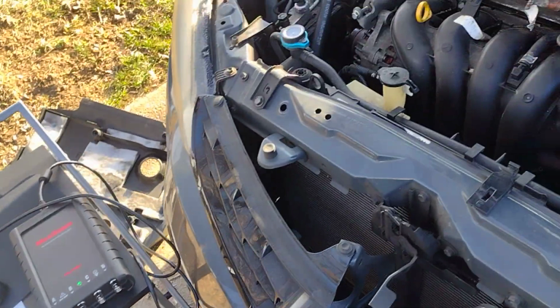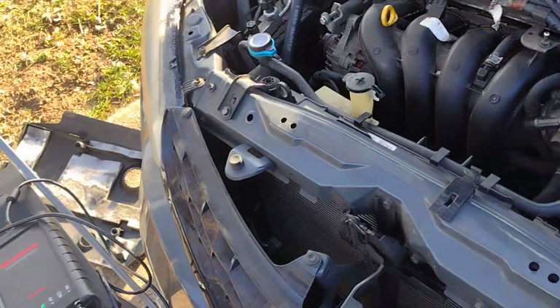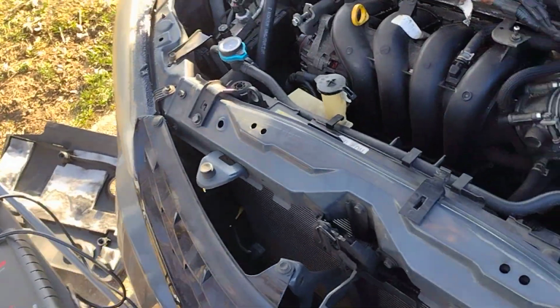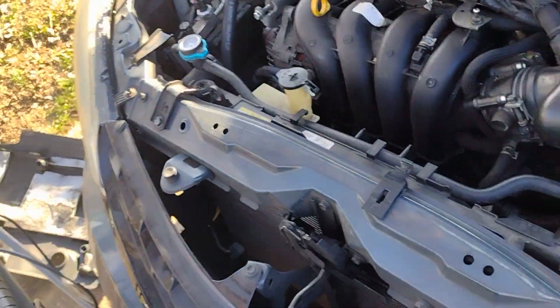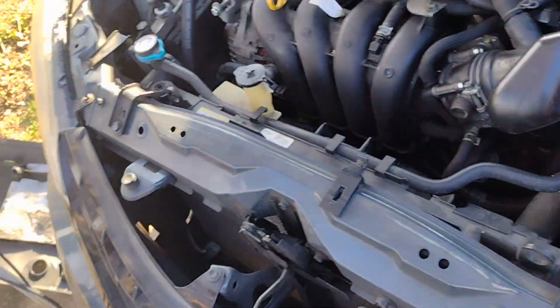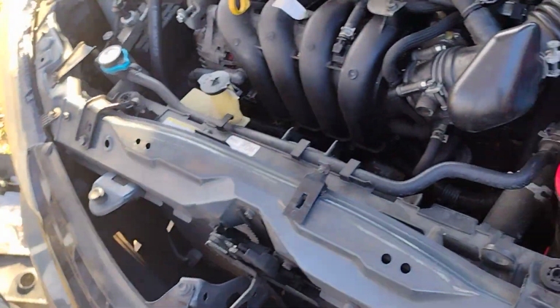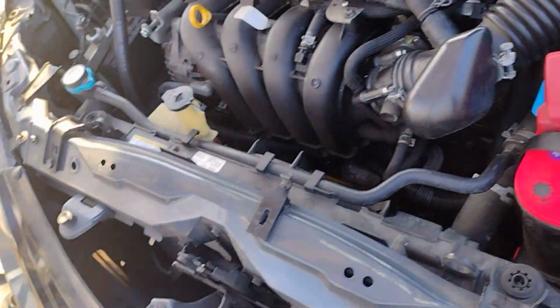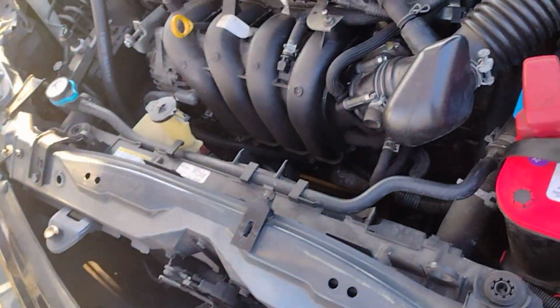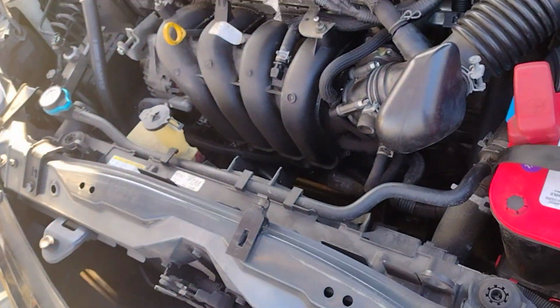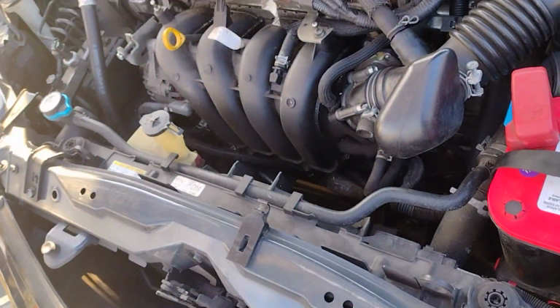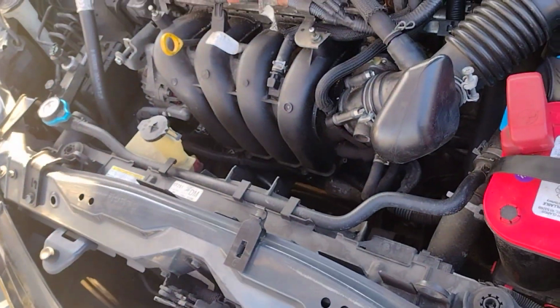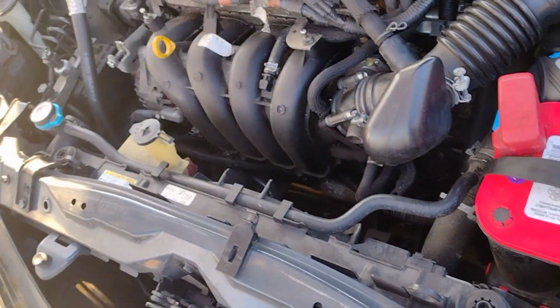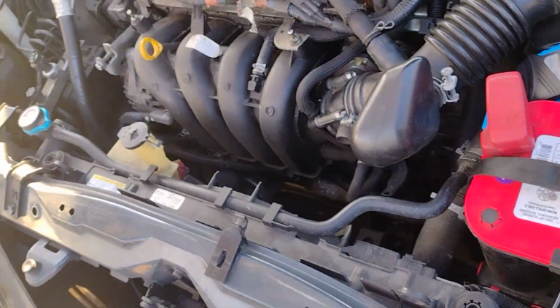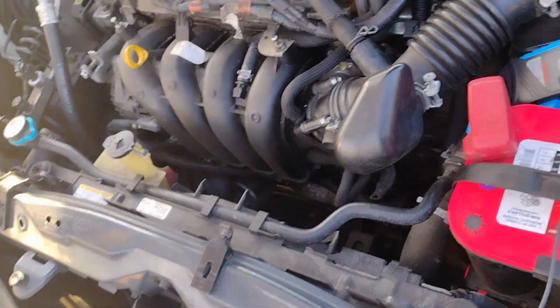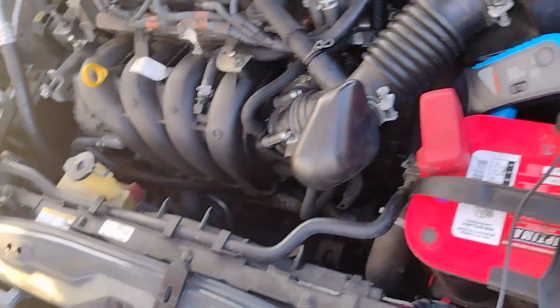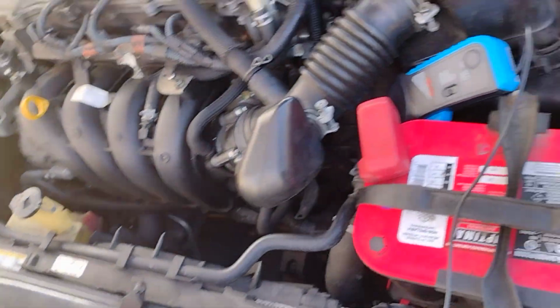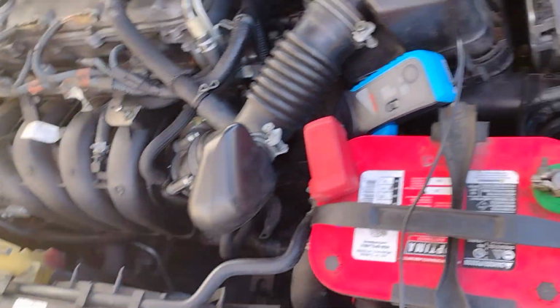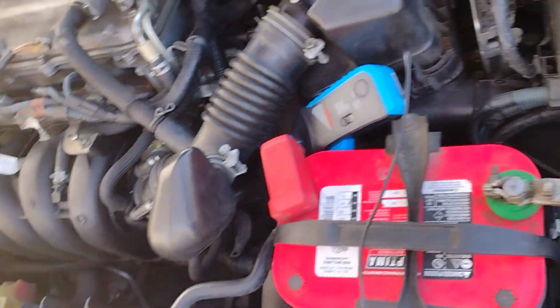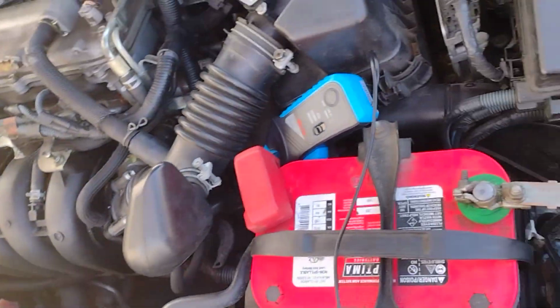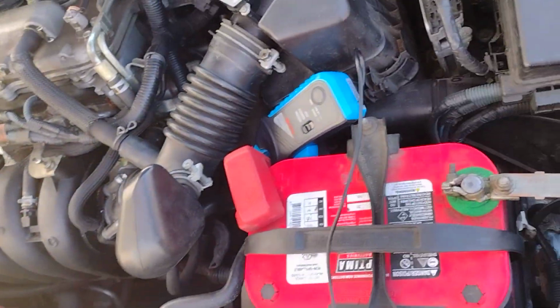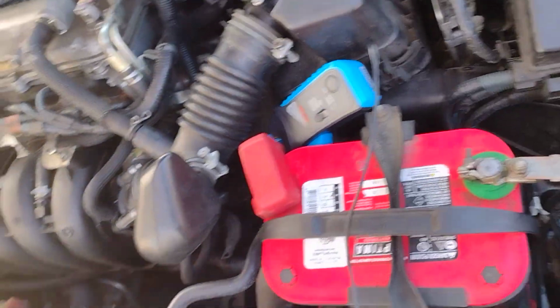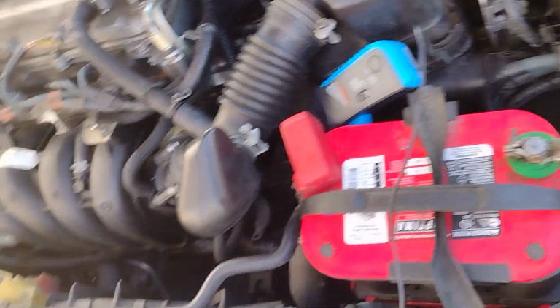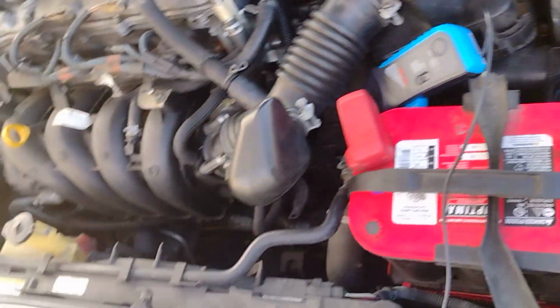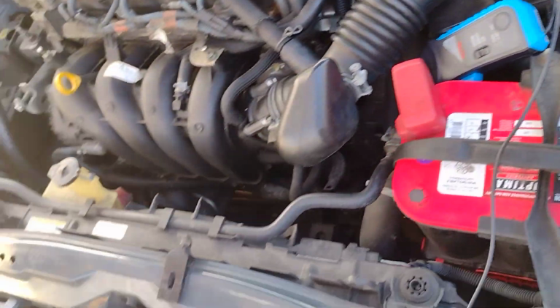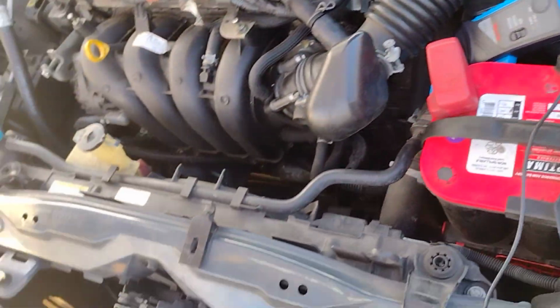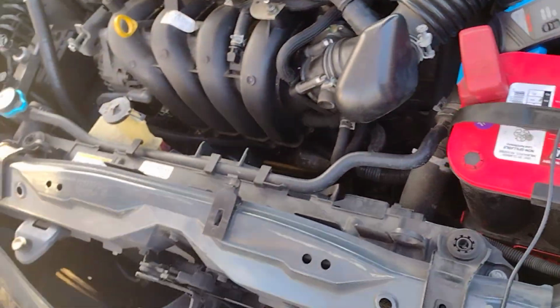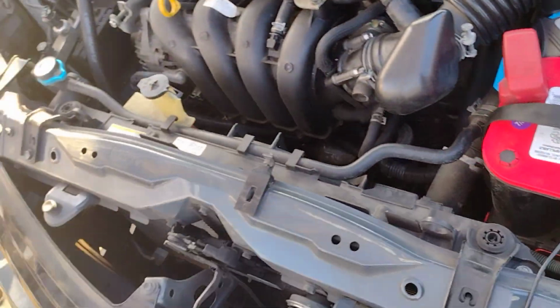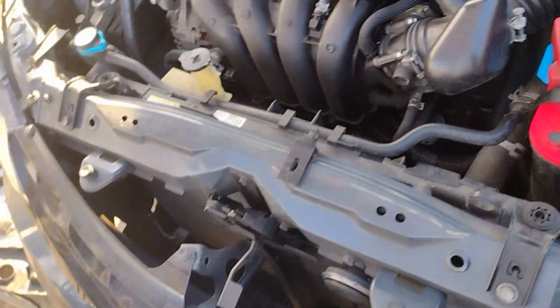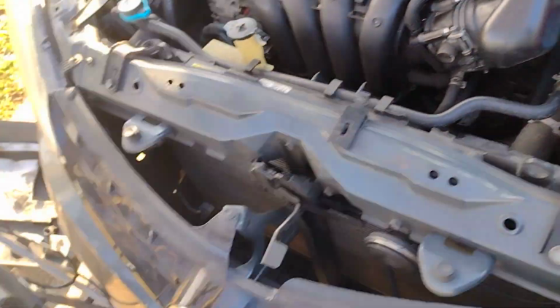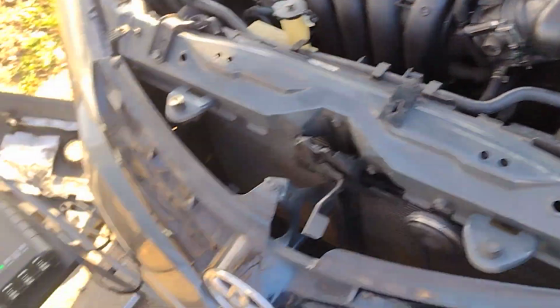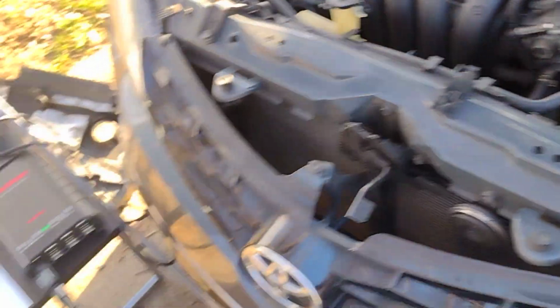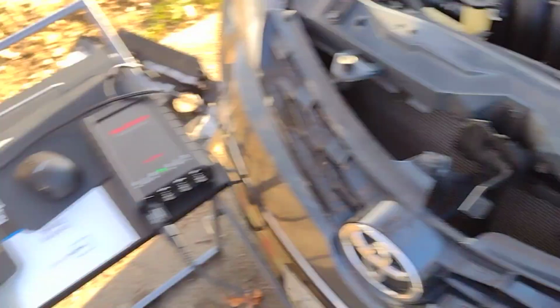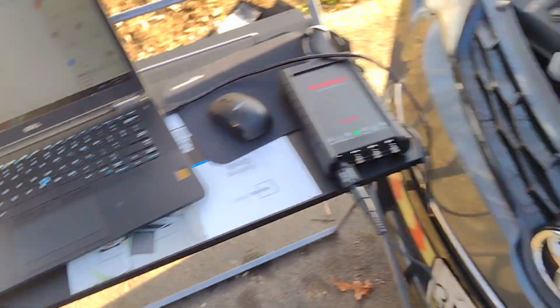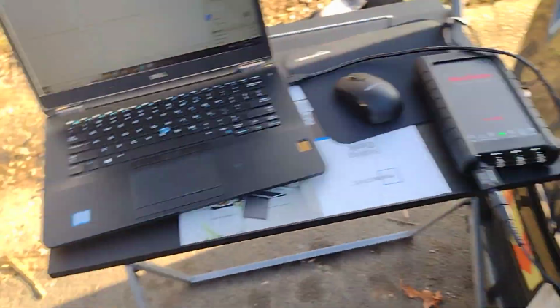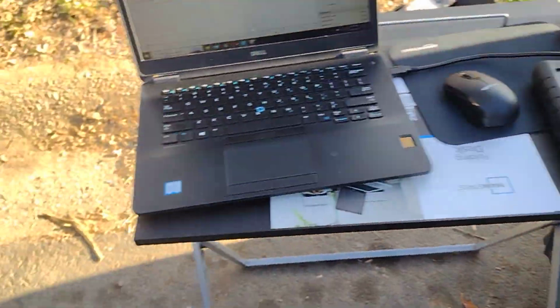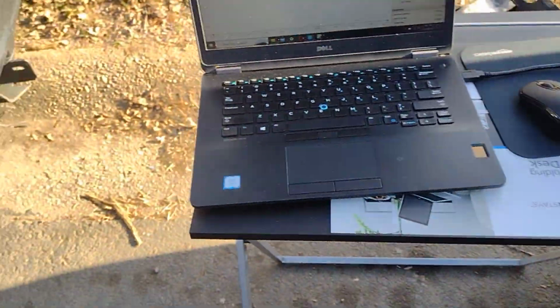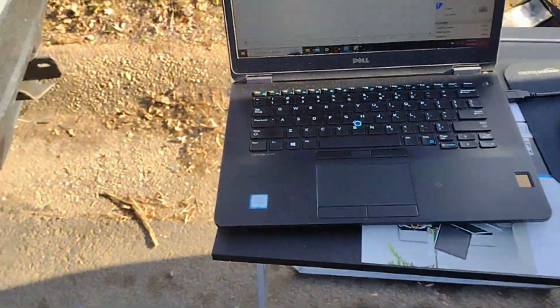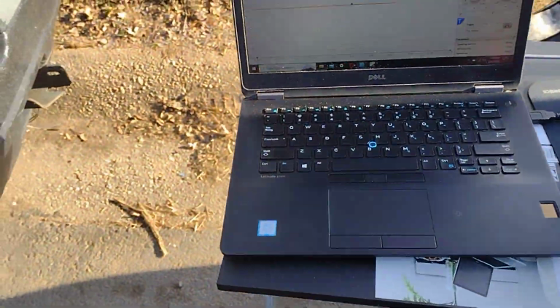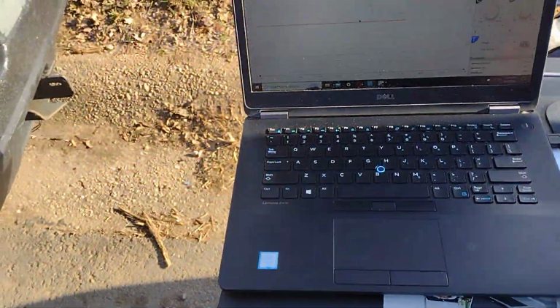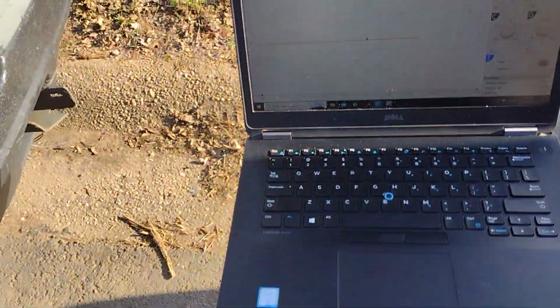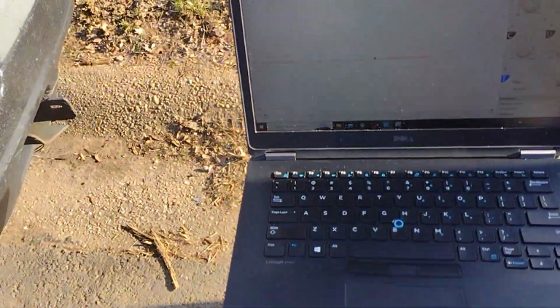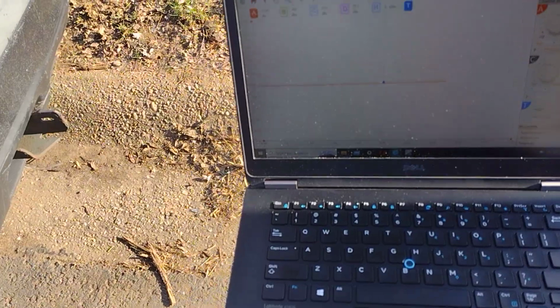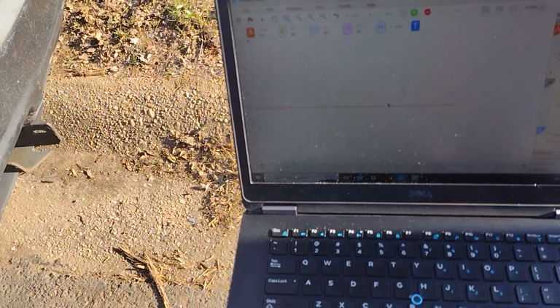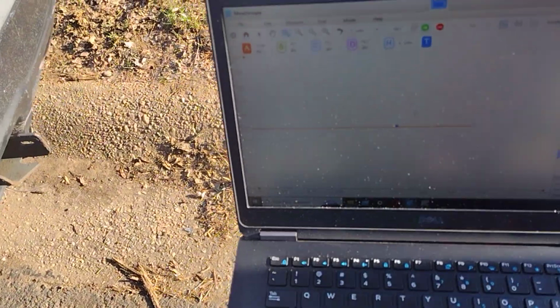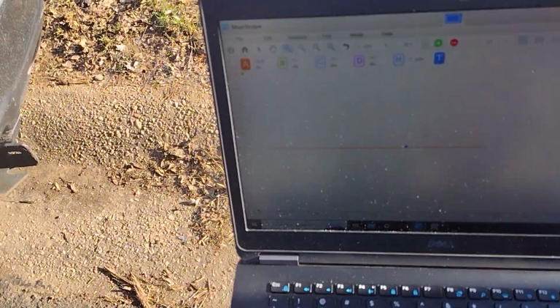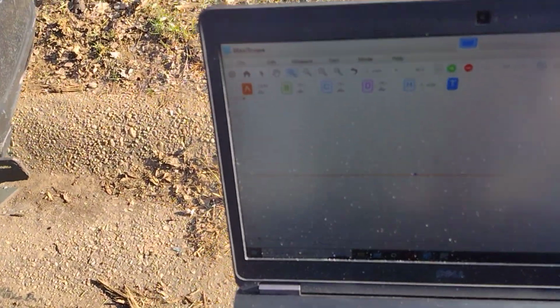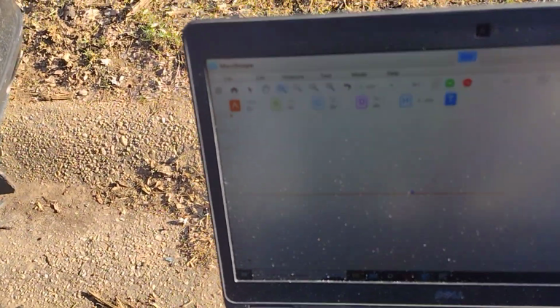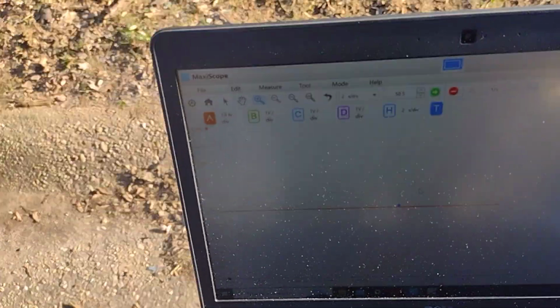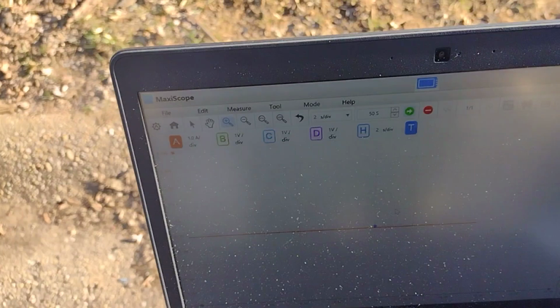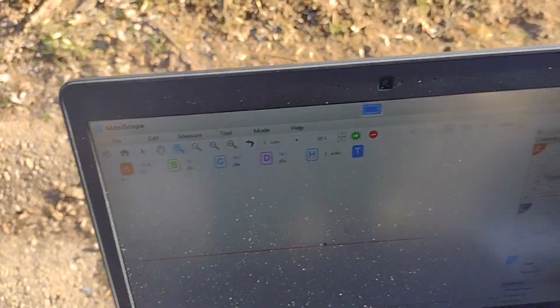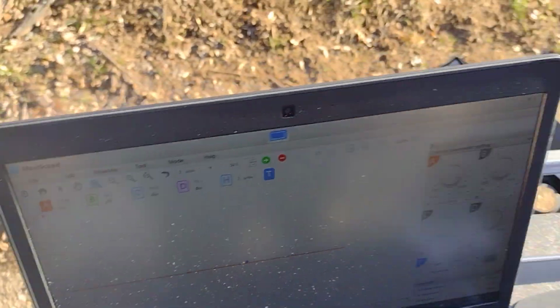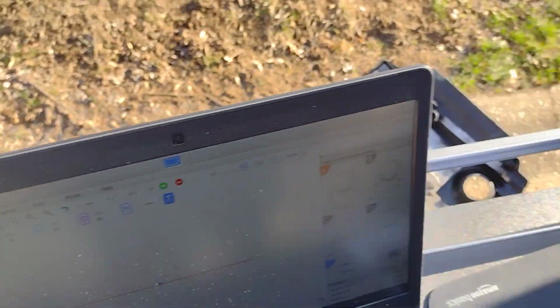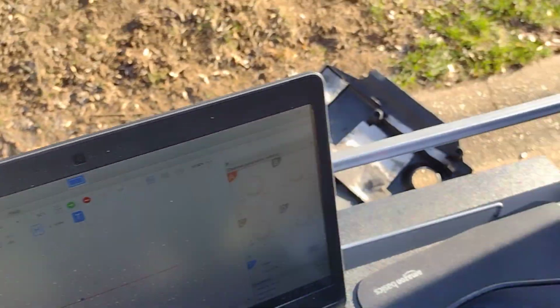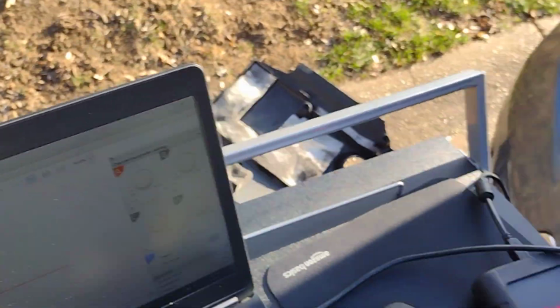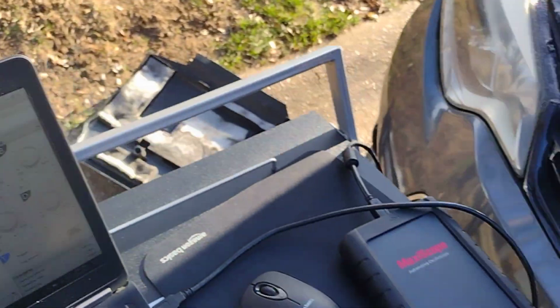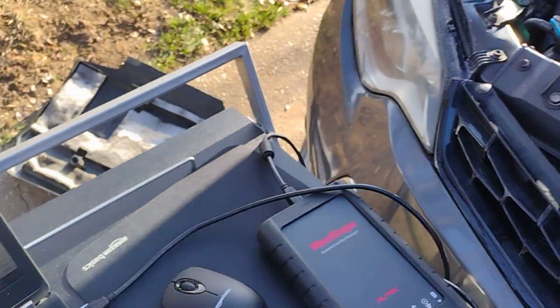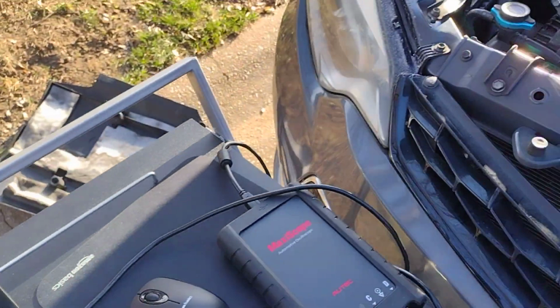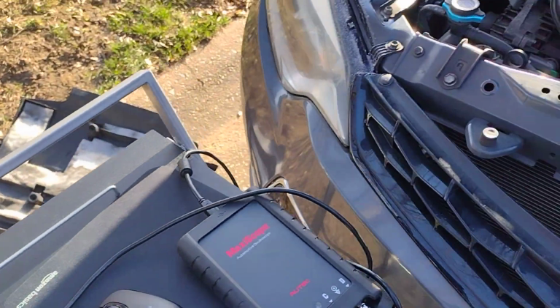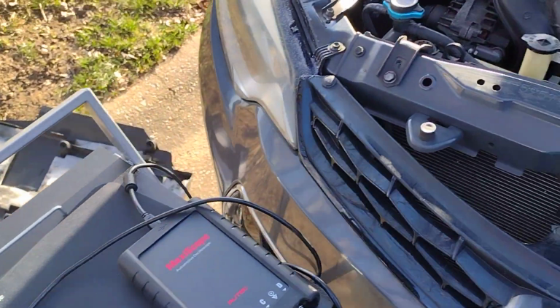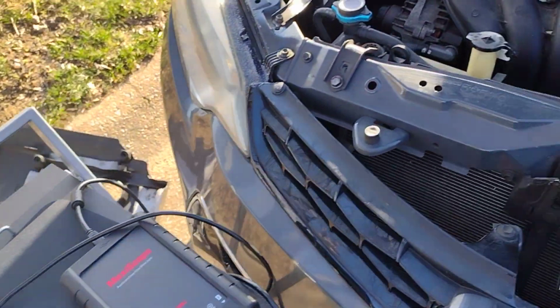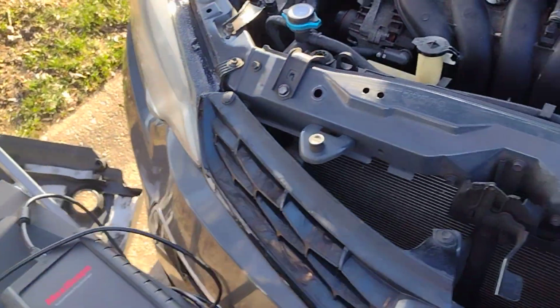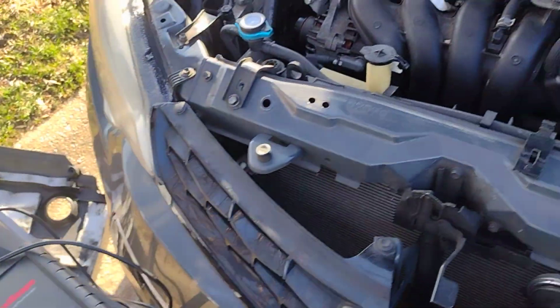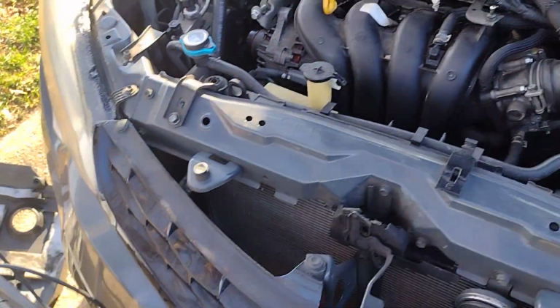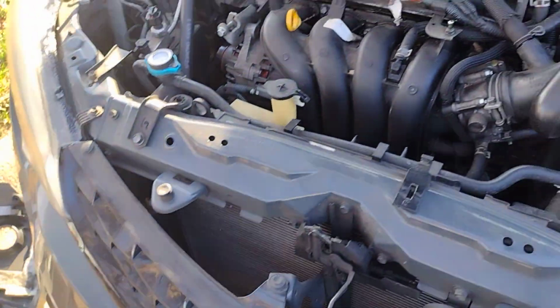Hello everybody, today I'm going to perform a compression test on my 2015 Toyota Corolla.